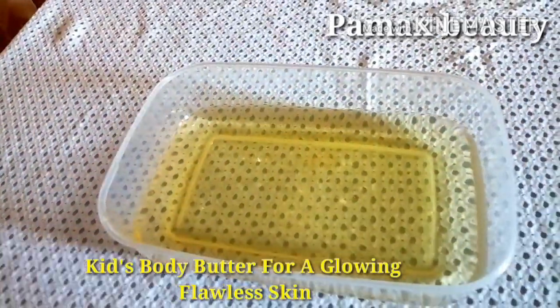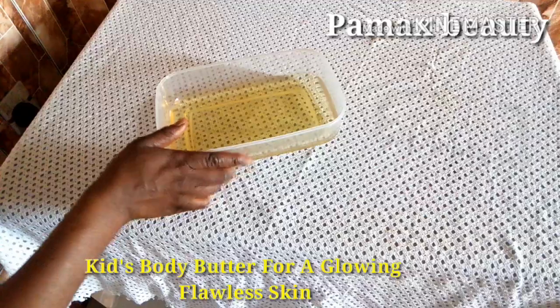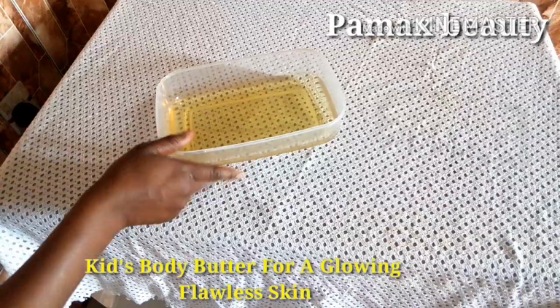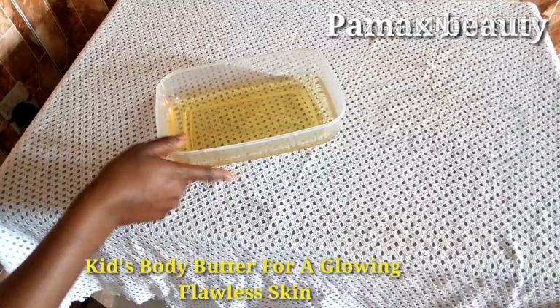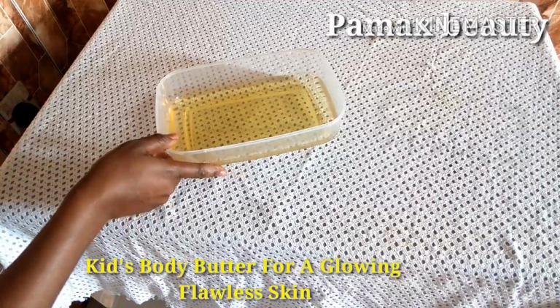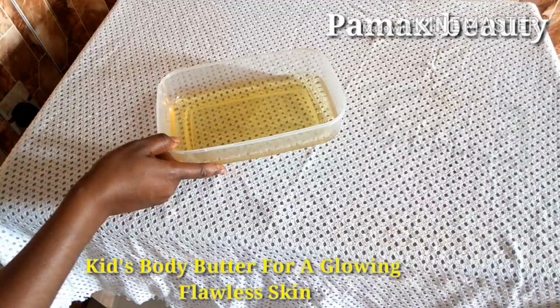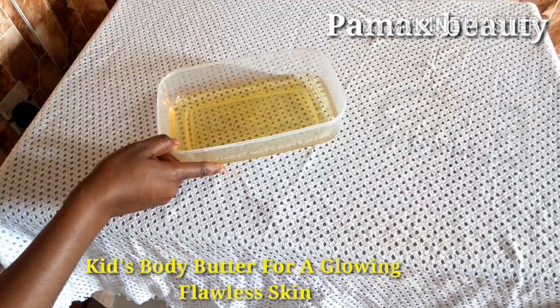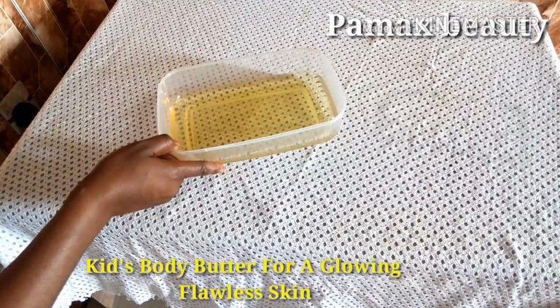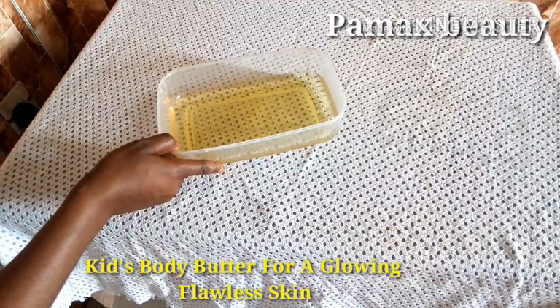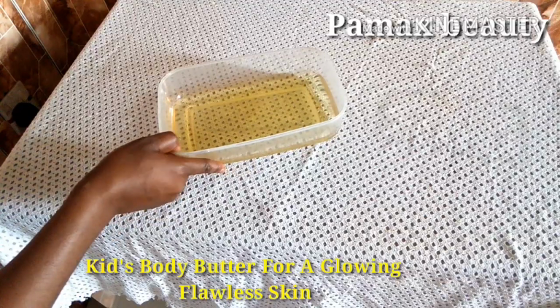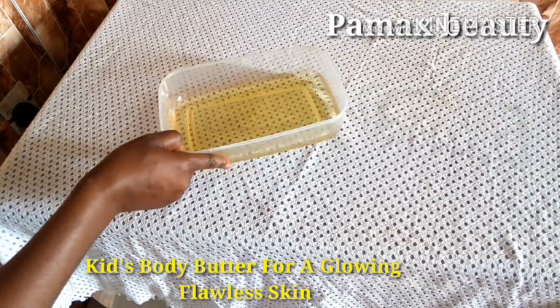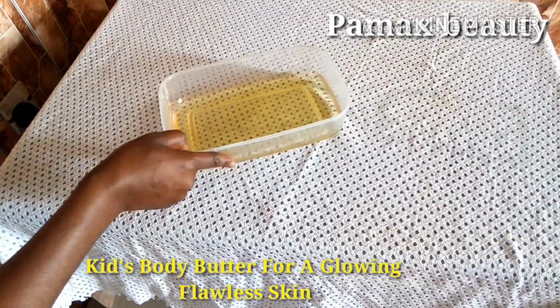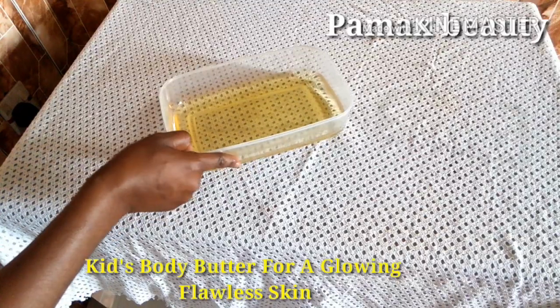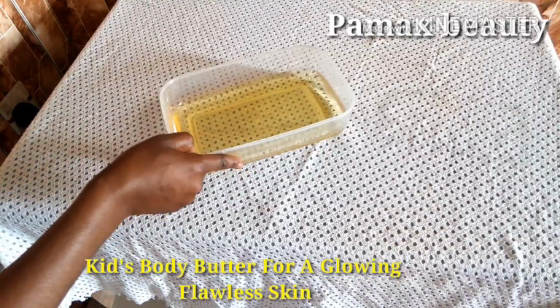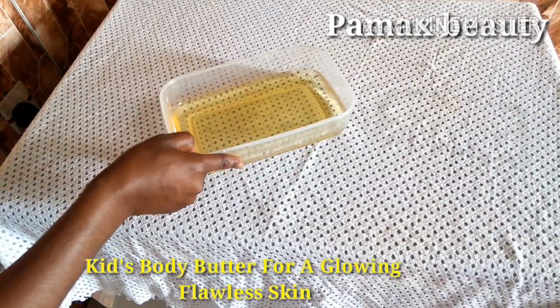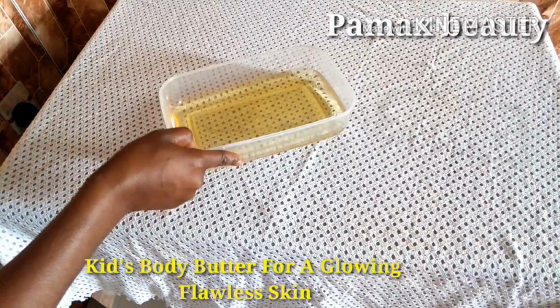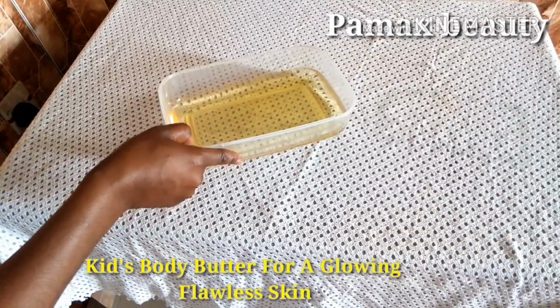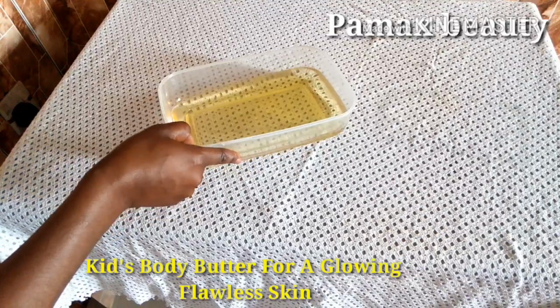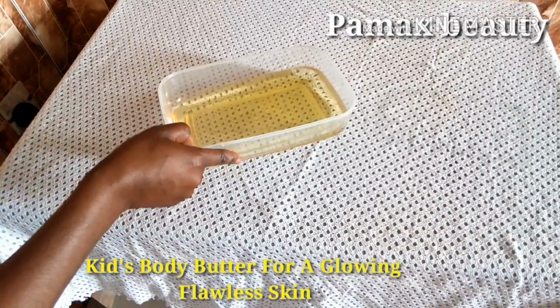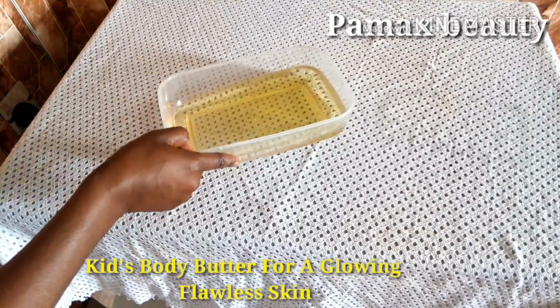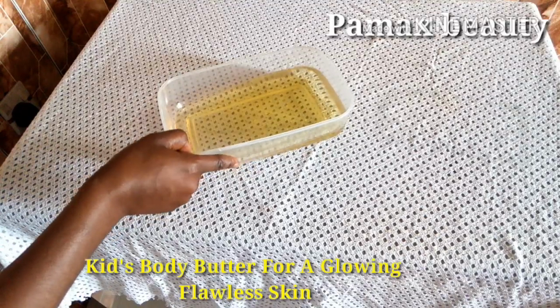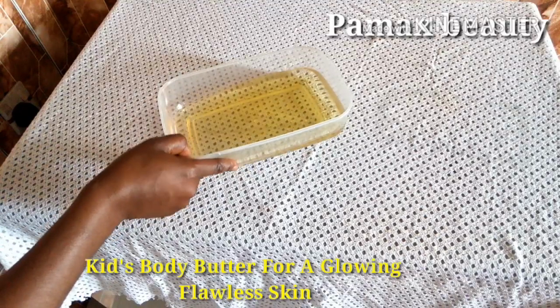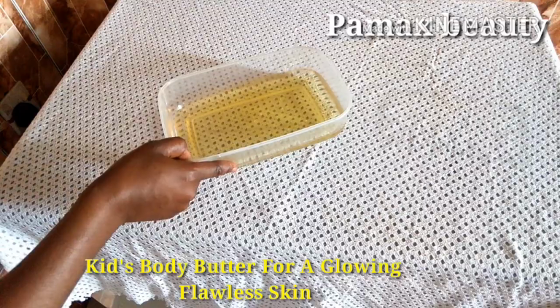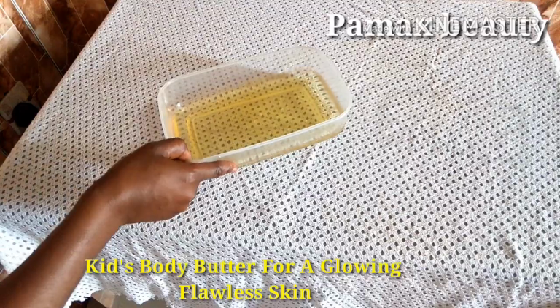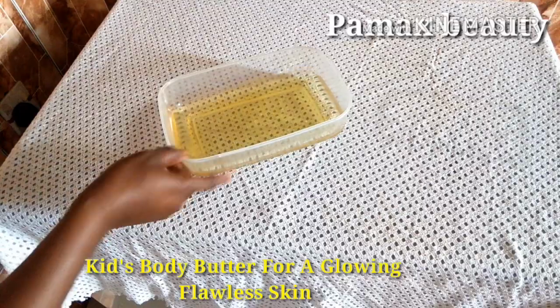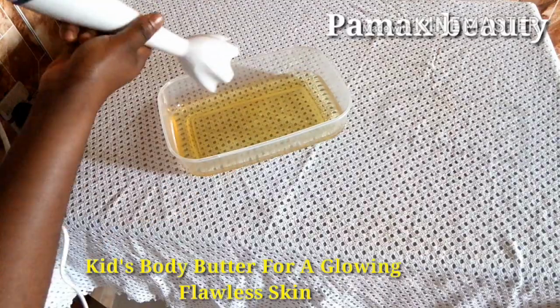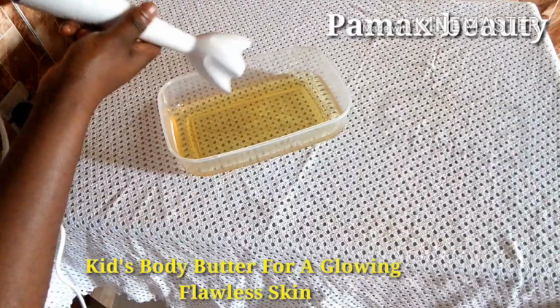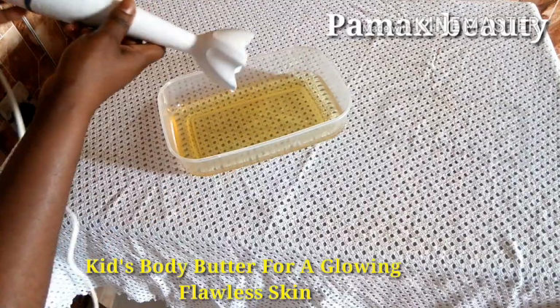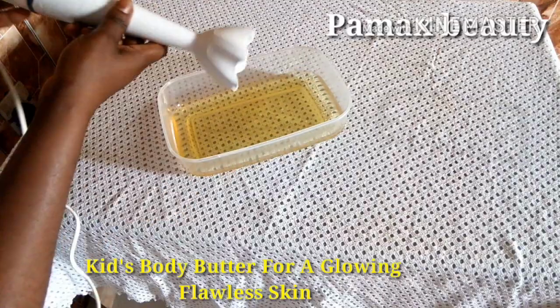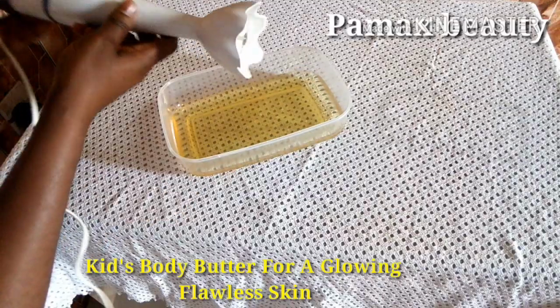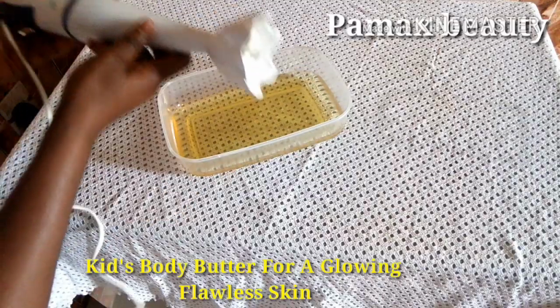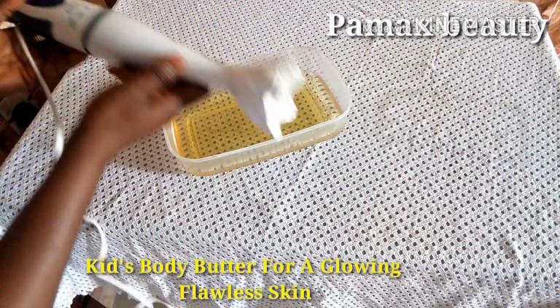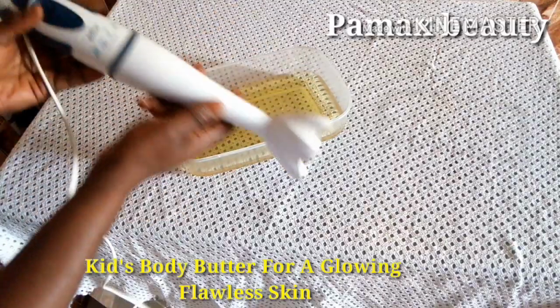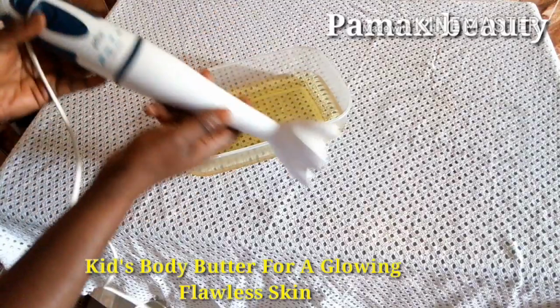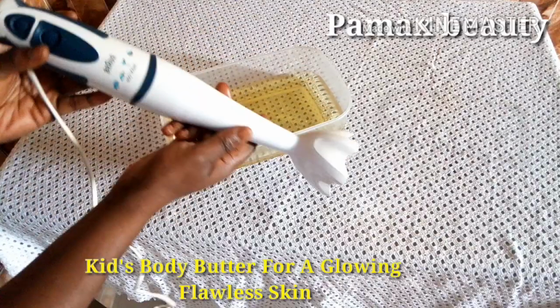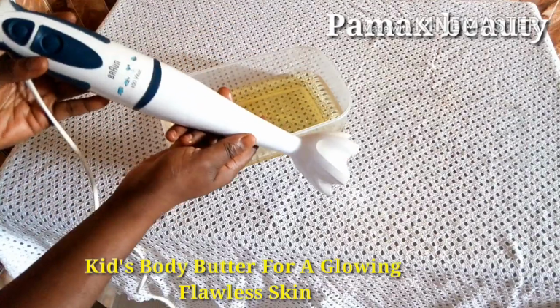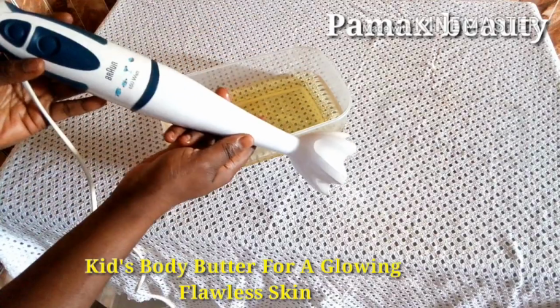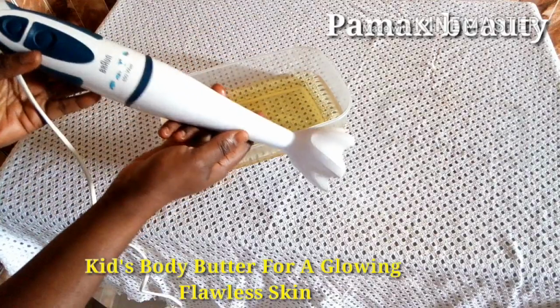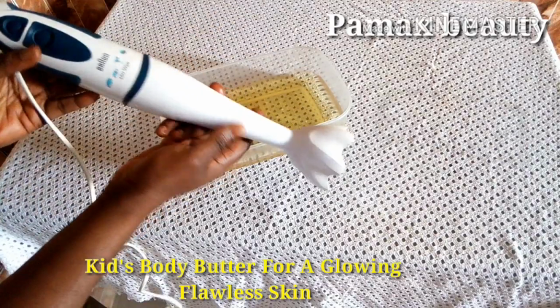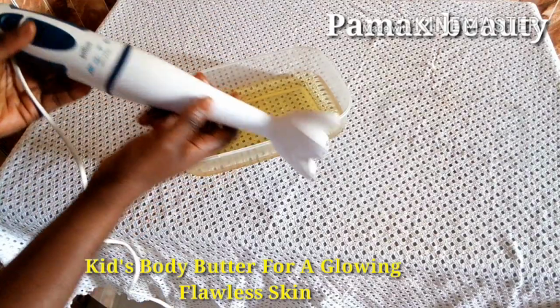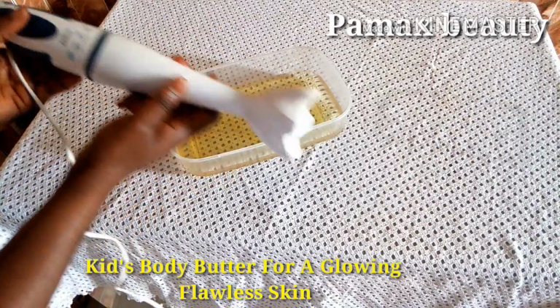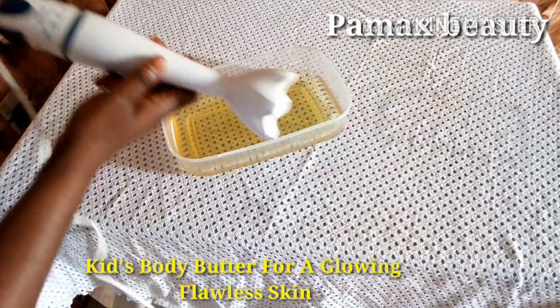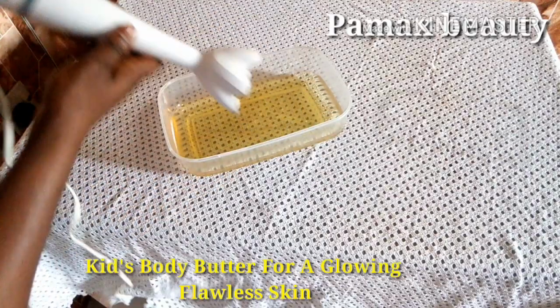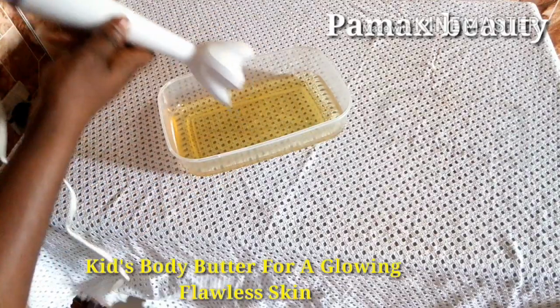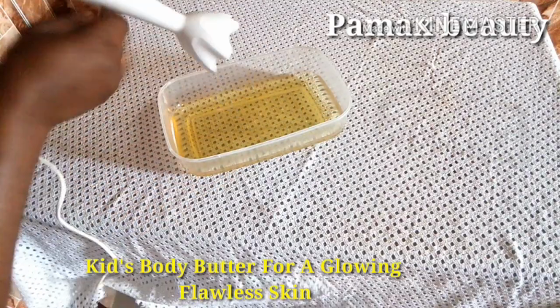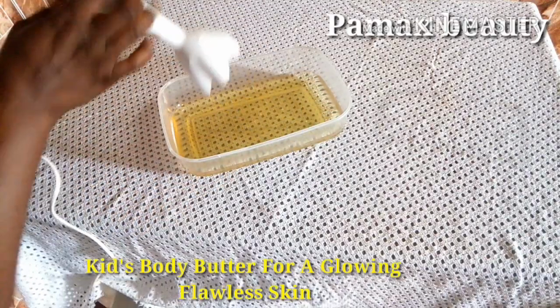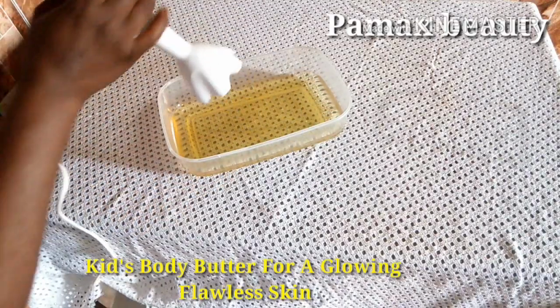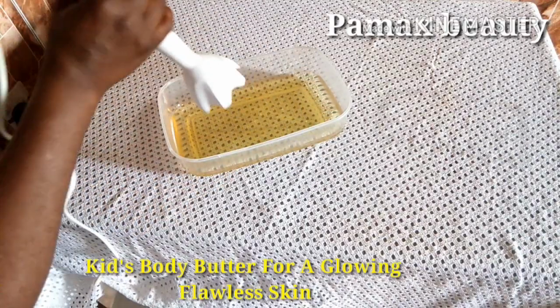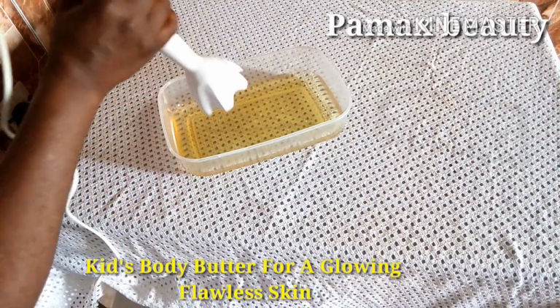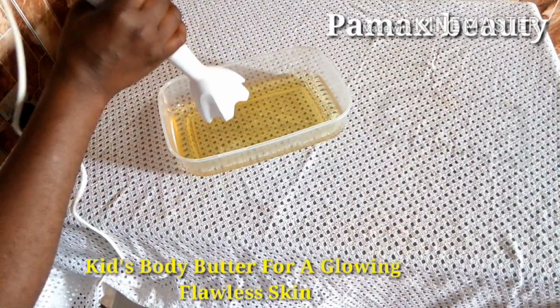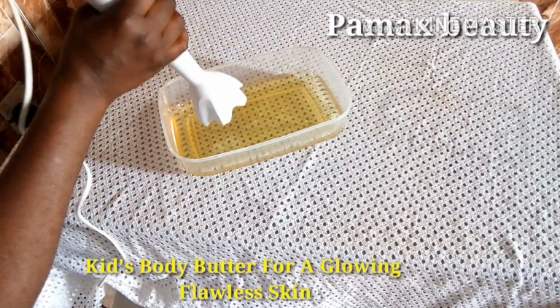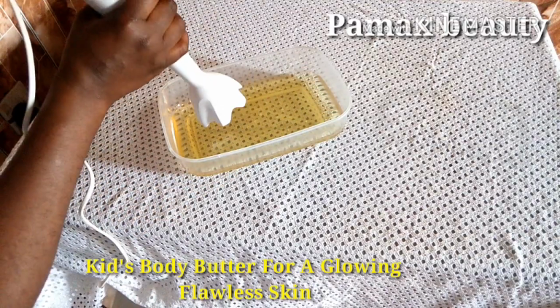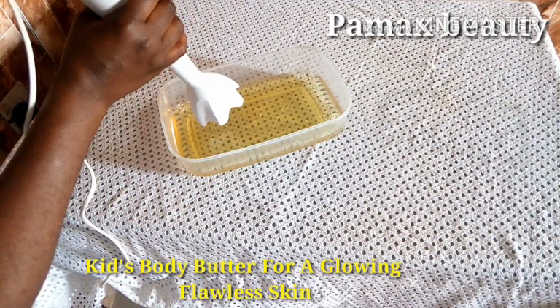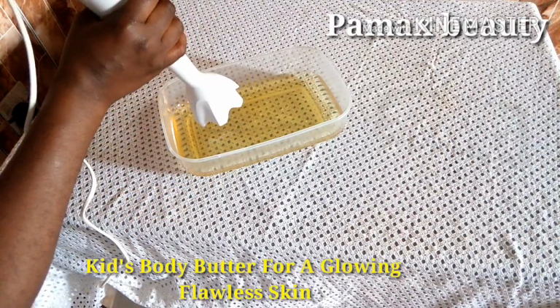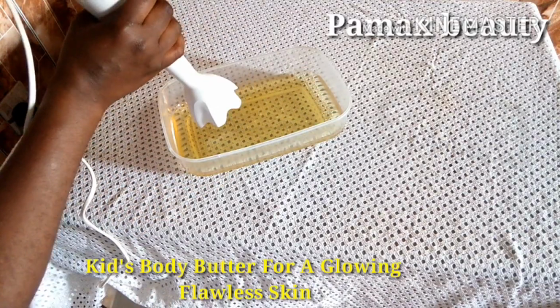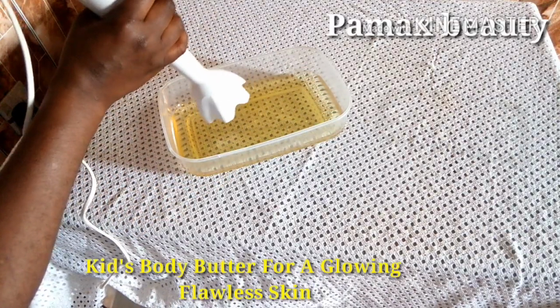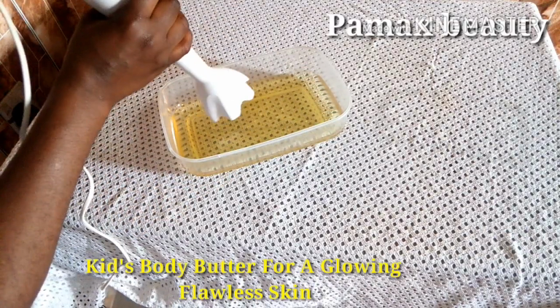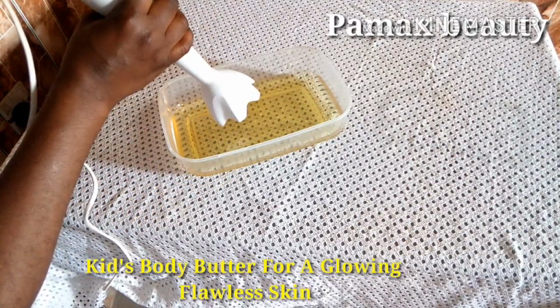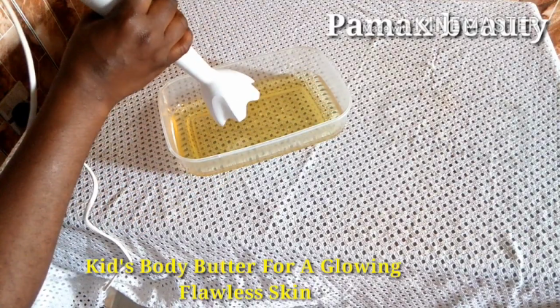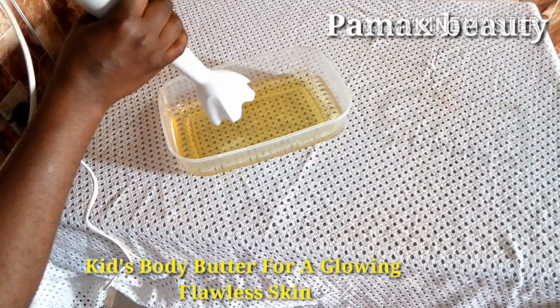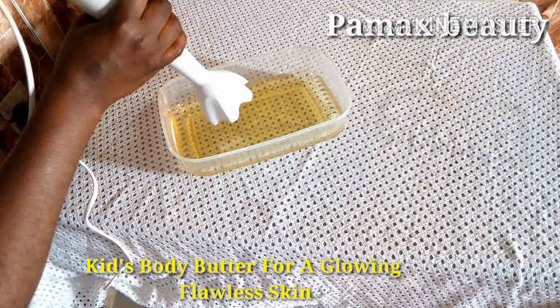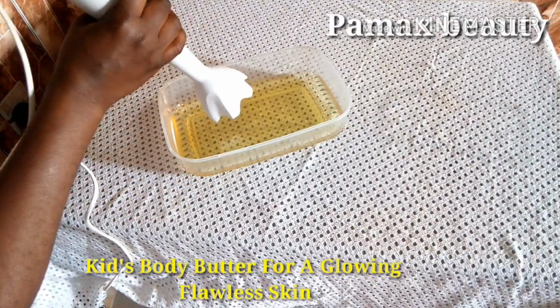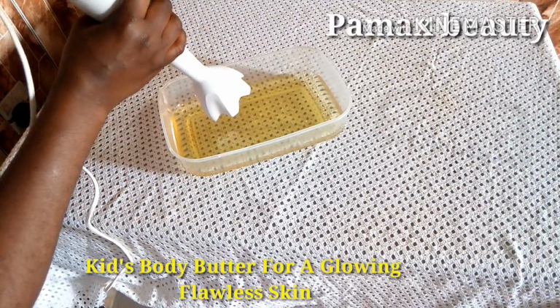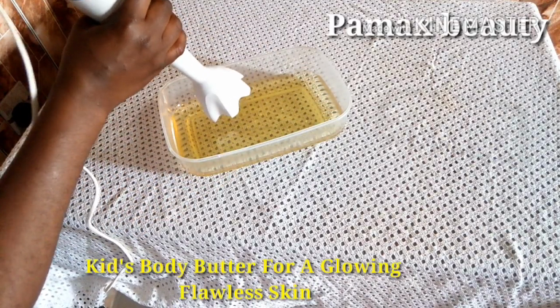When the oils are cool after some minutes, I'm going to use my stick blender to ensure all the ingredients are well mixed.